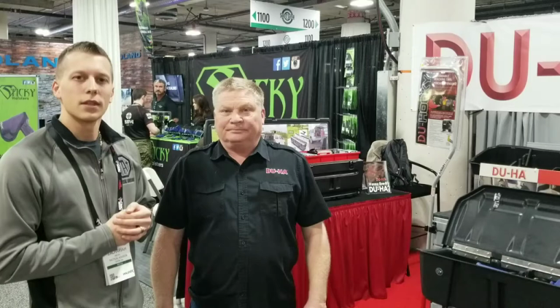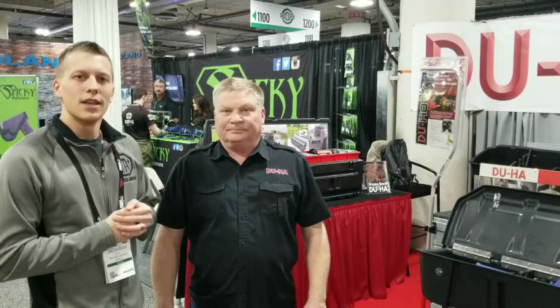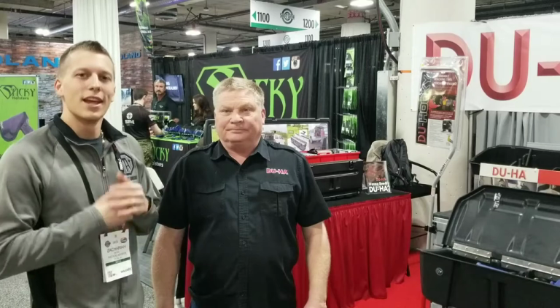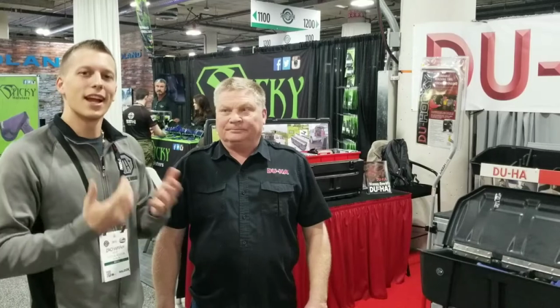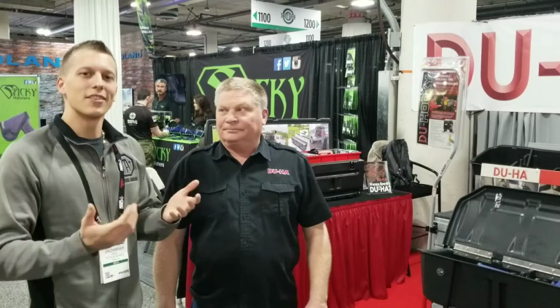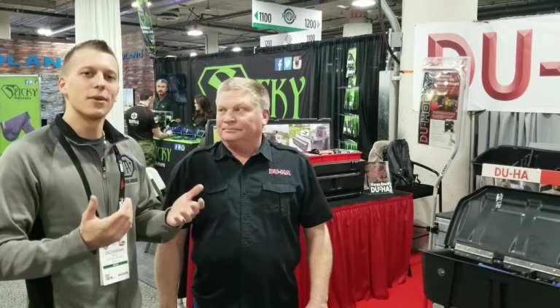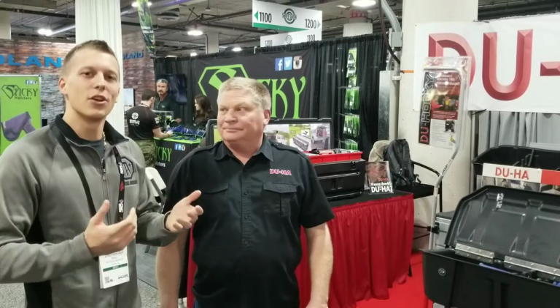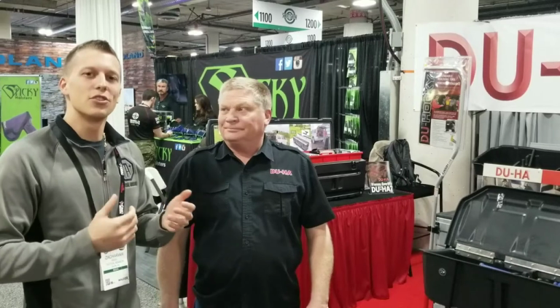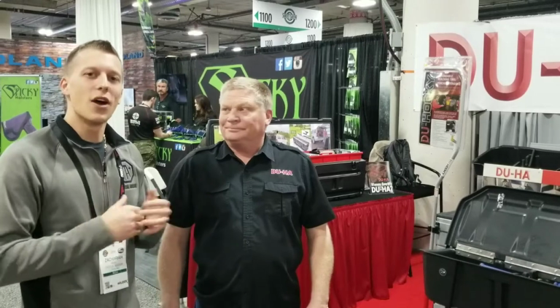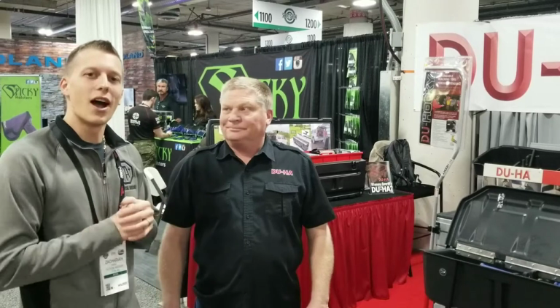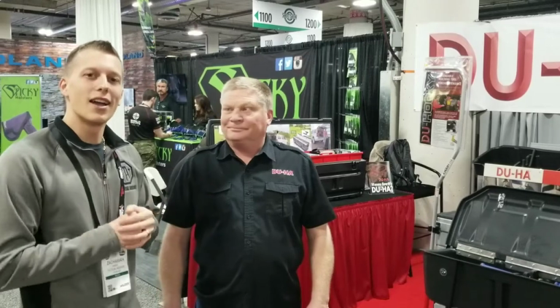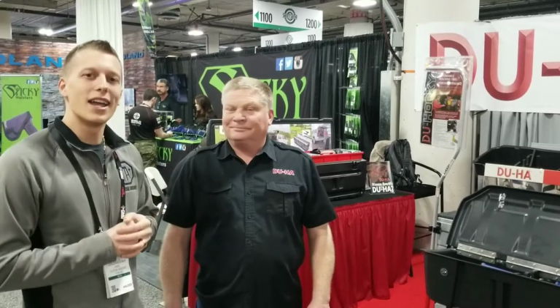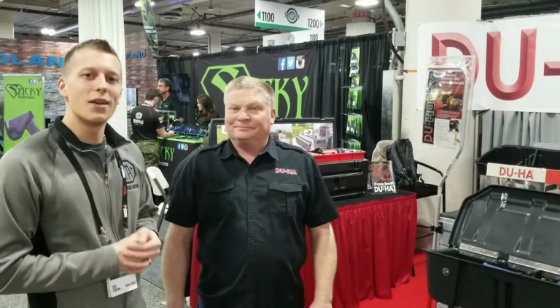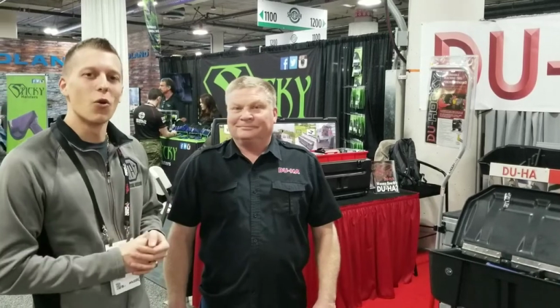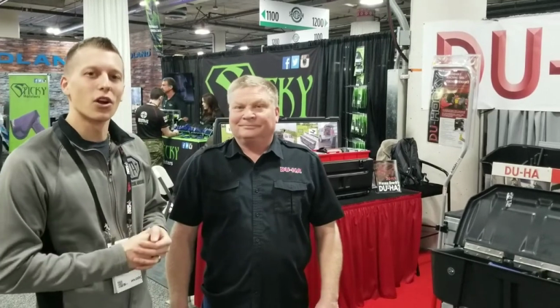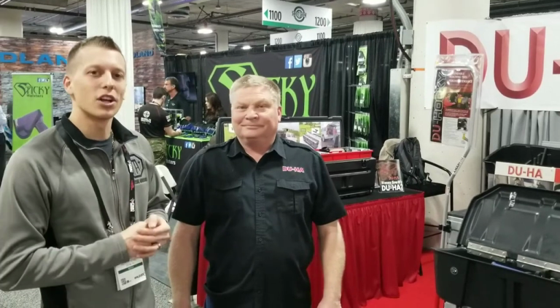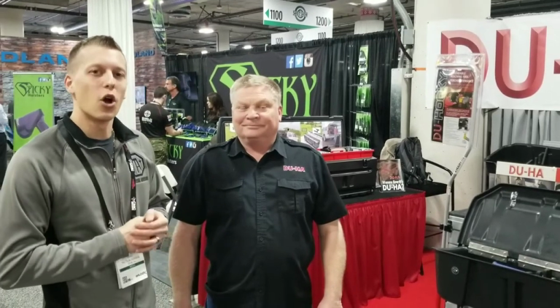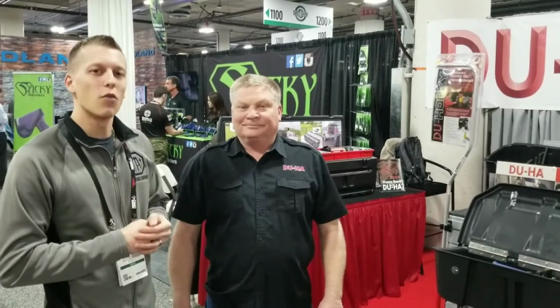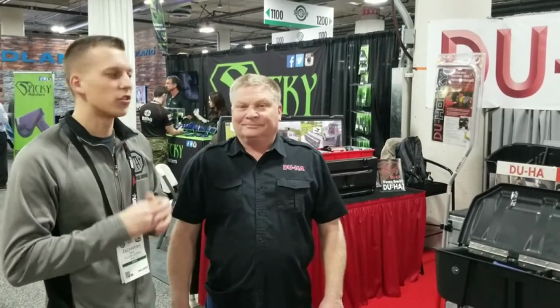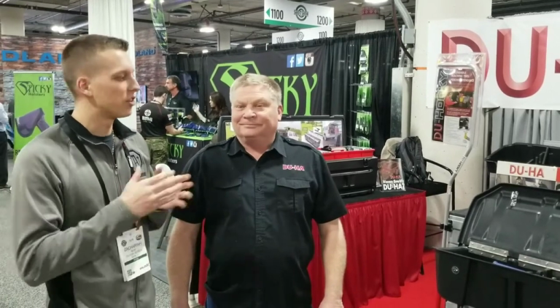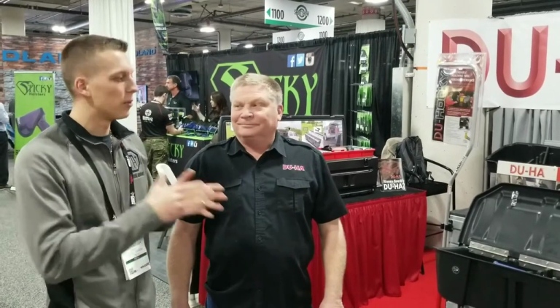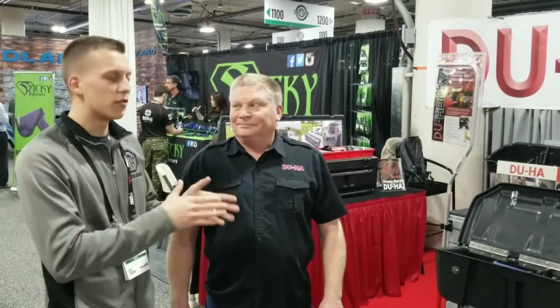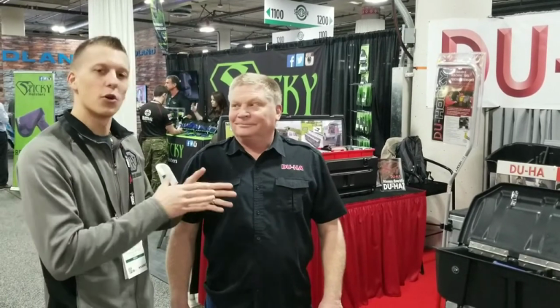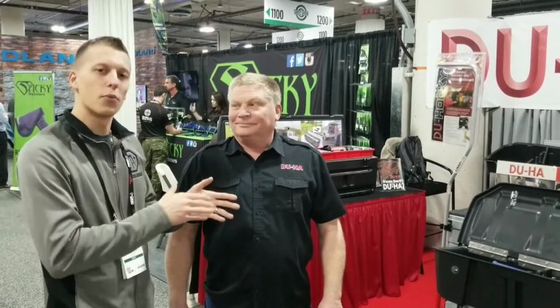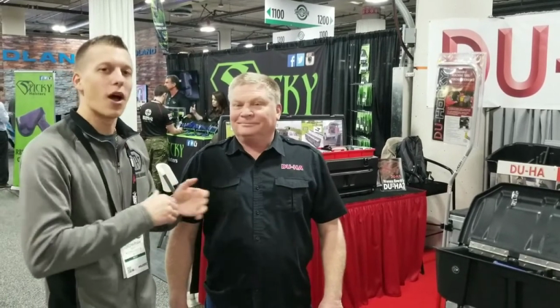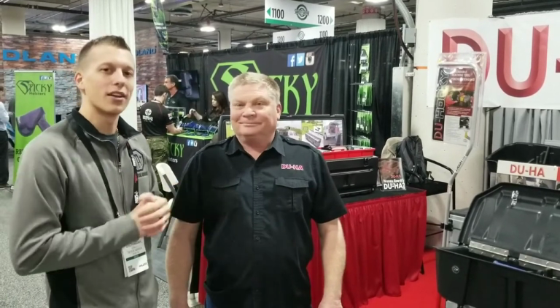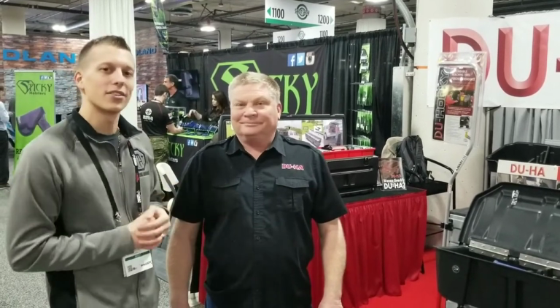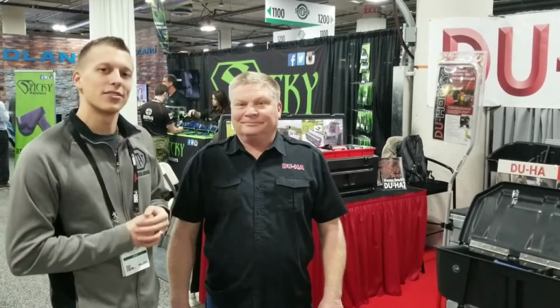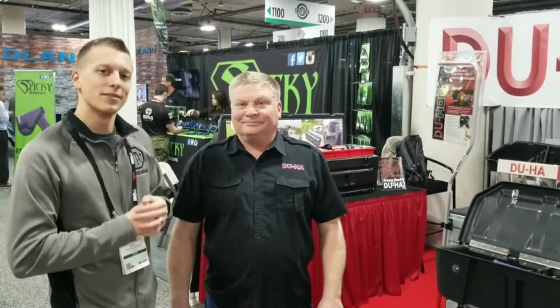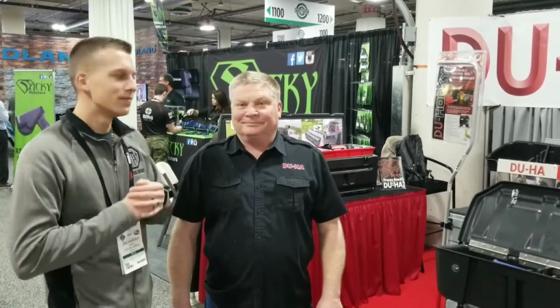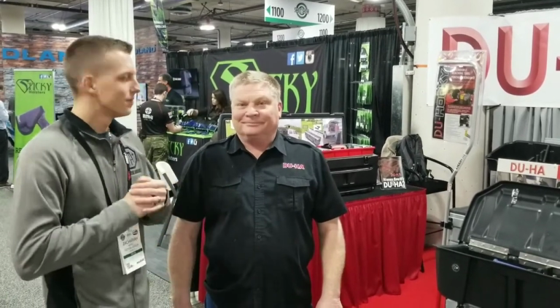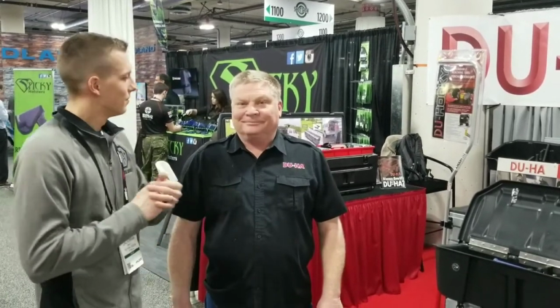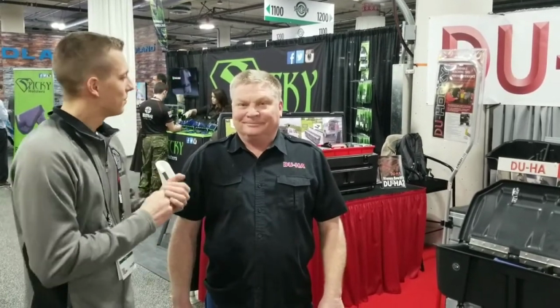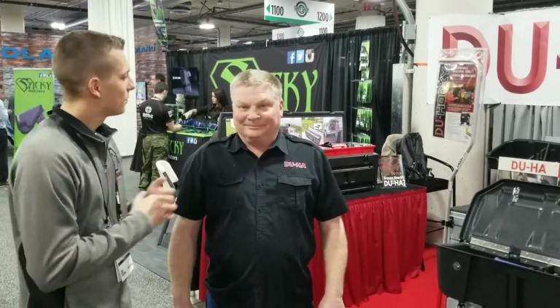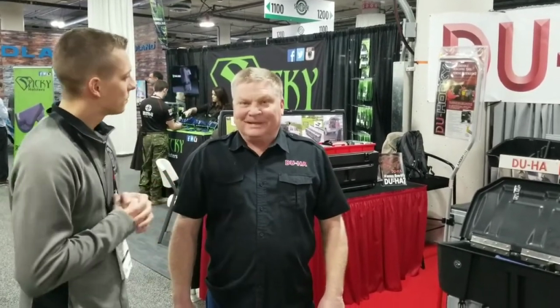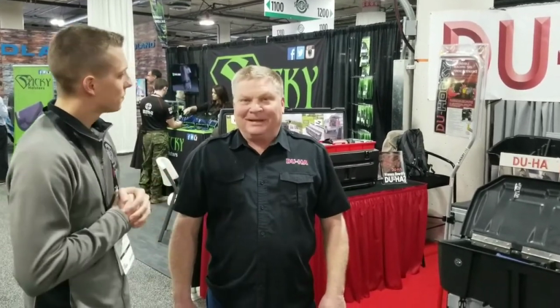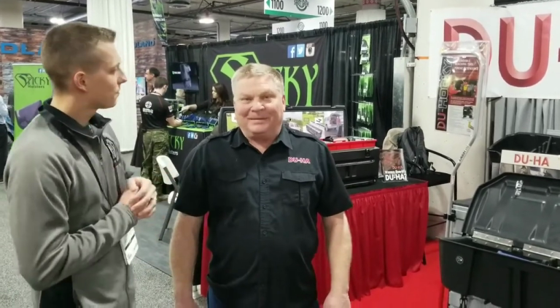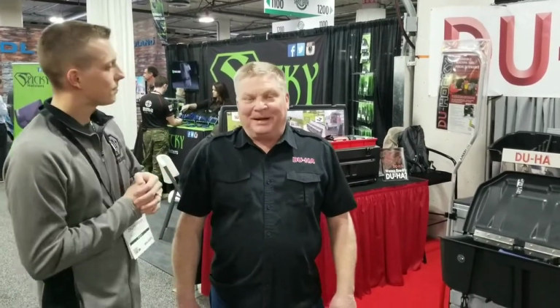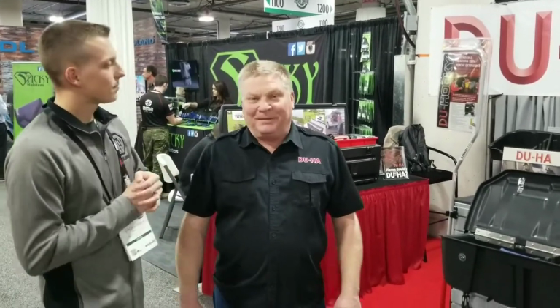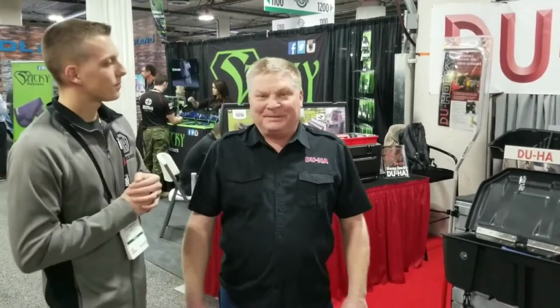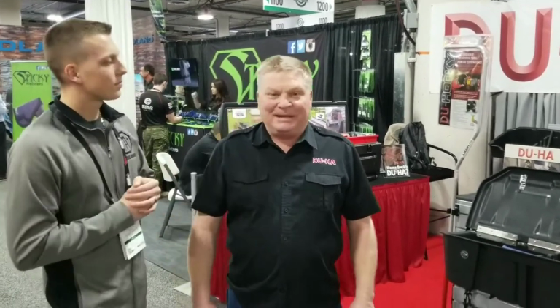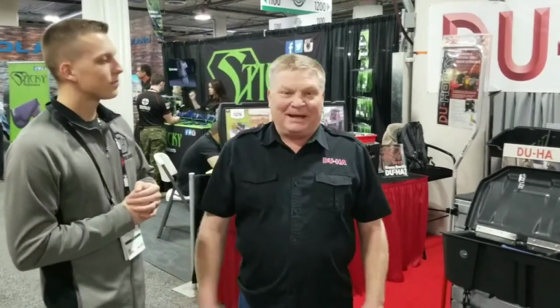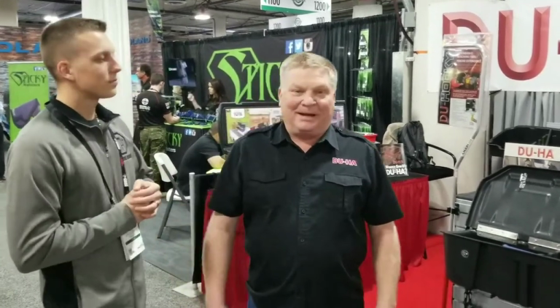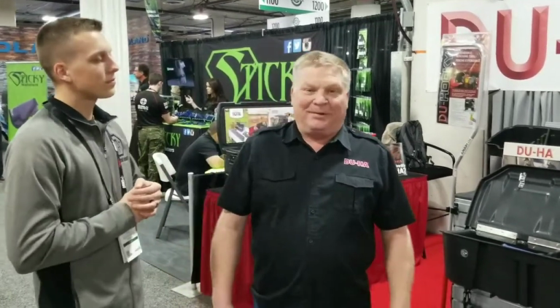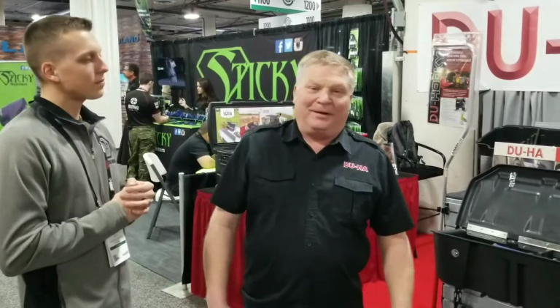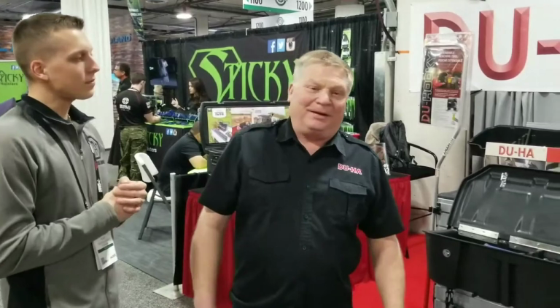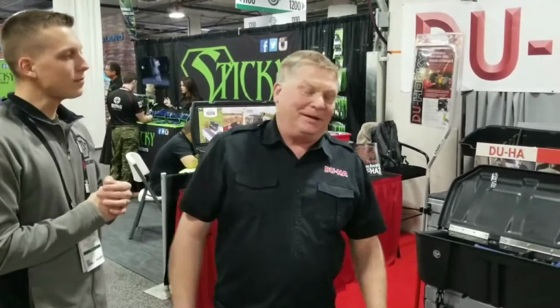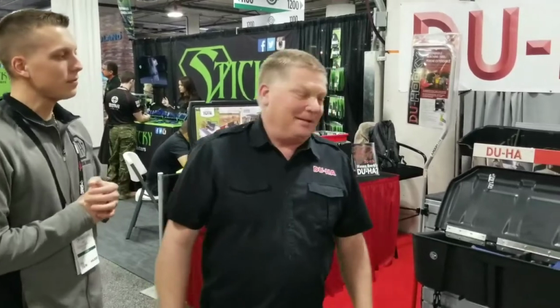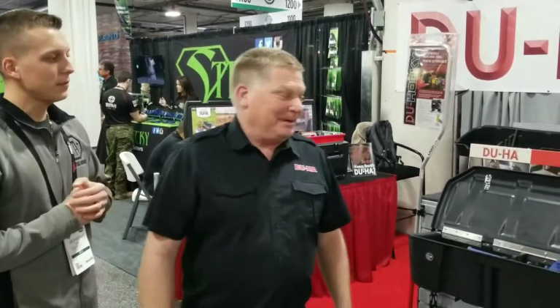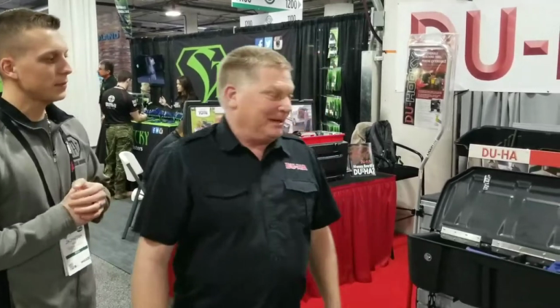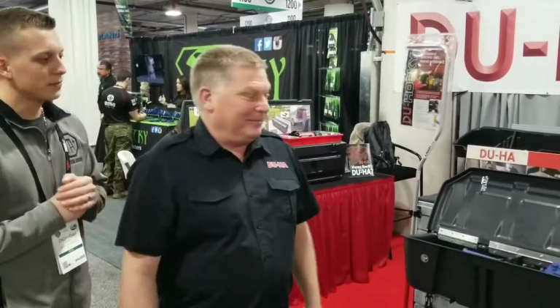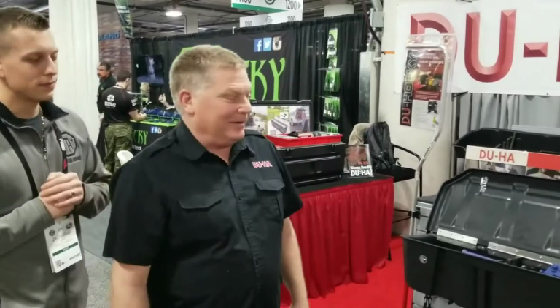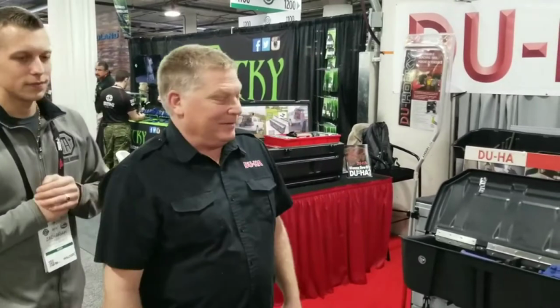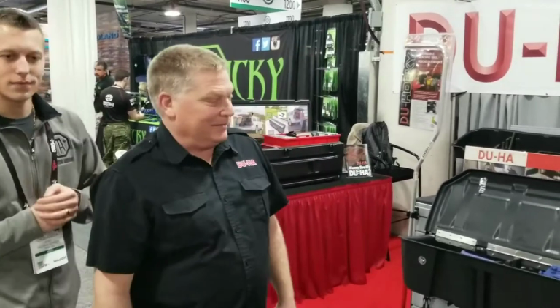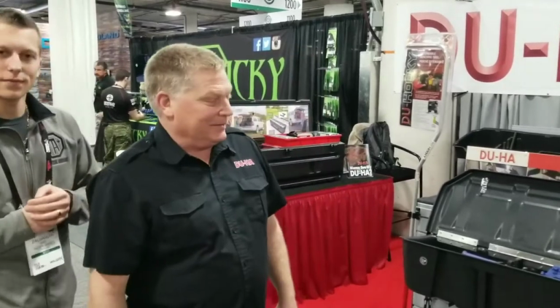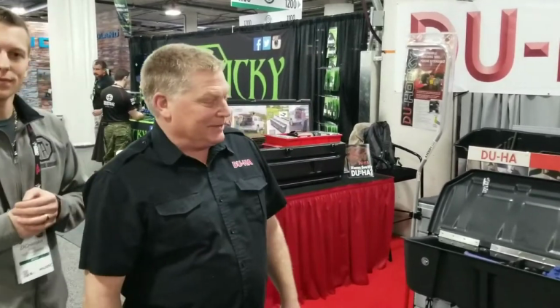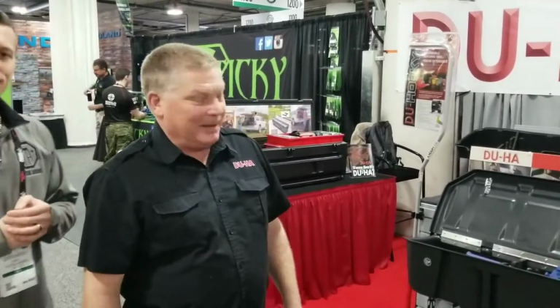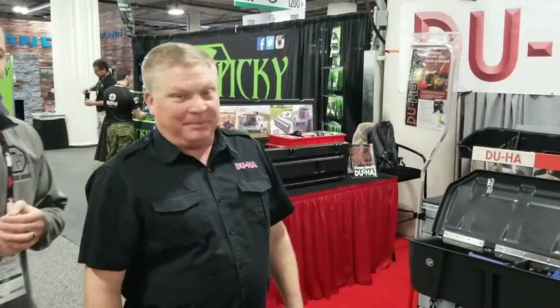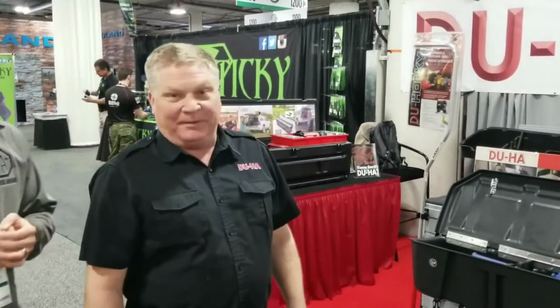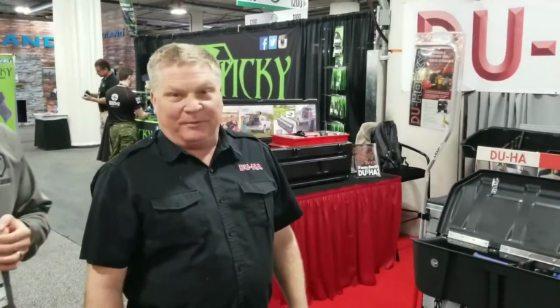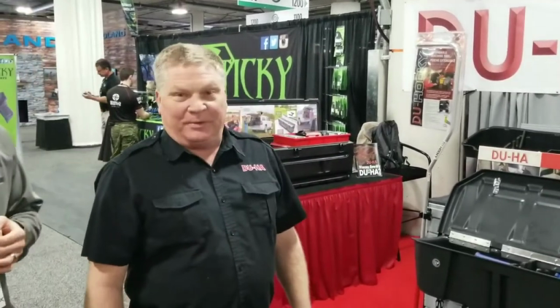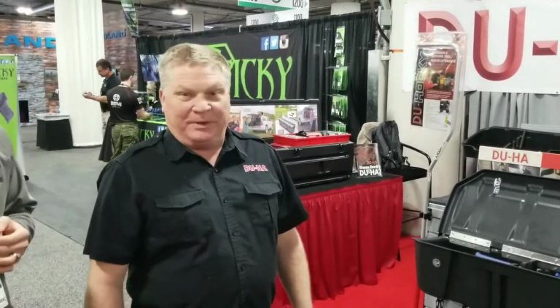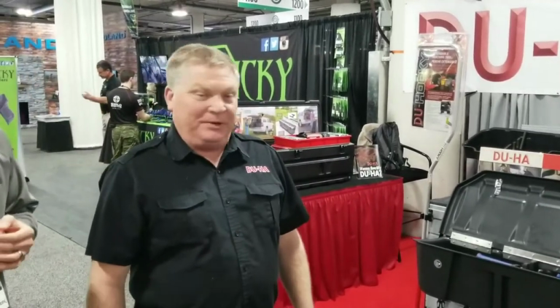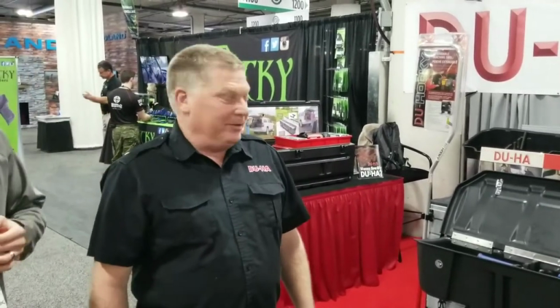Hey guys, I'm here at DUHA and we're going to go over some of their products. My name is Dan Auern and I'm going to give you an example of what we do.